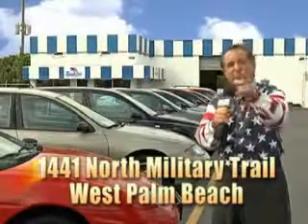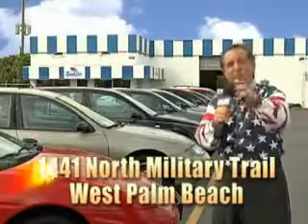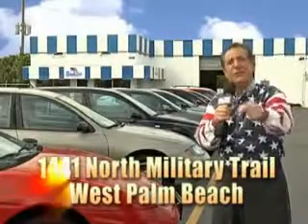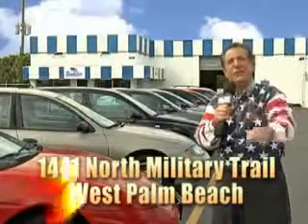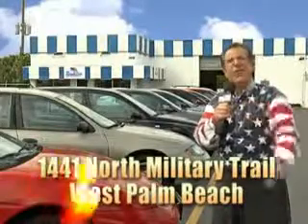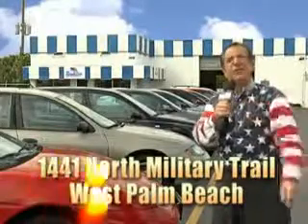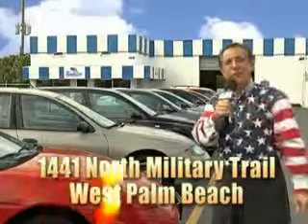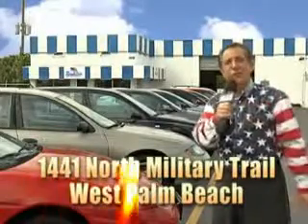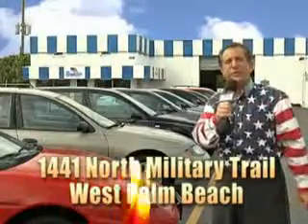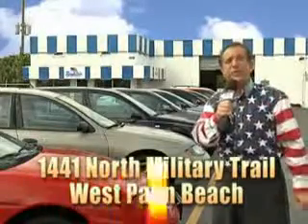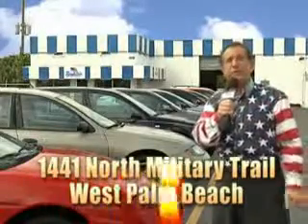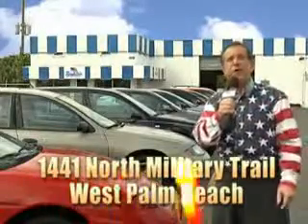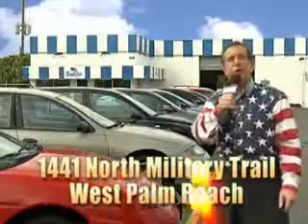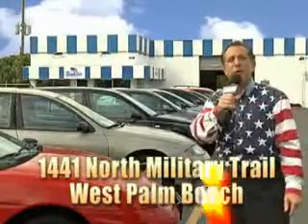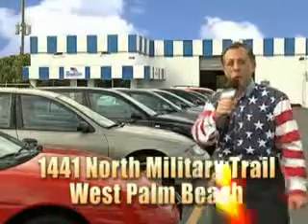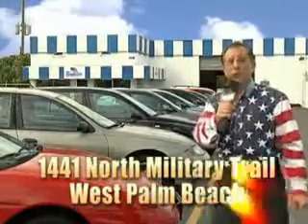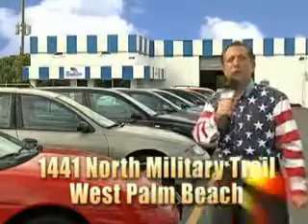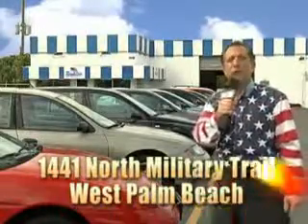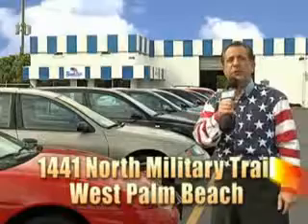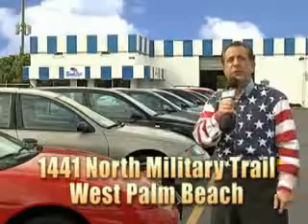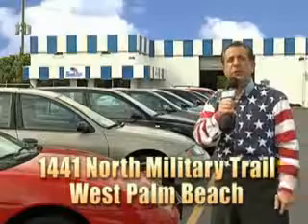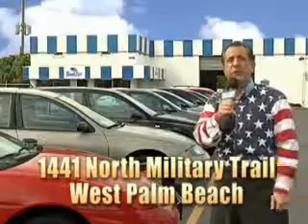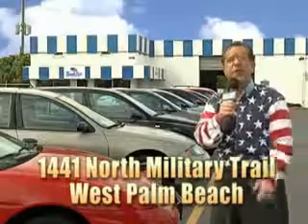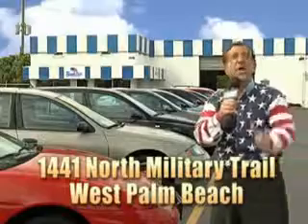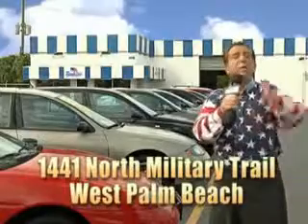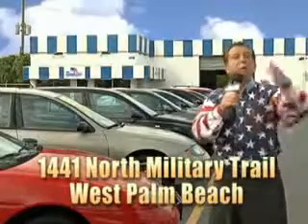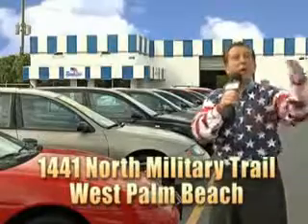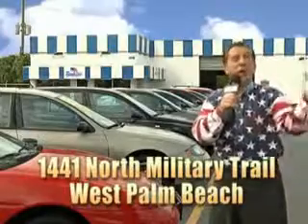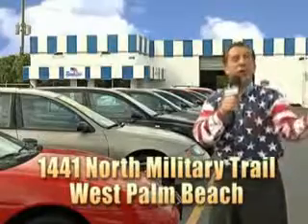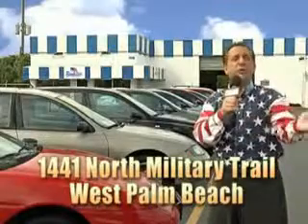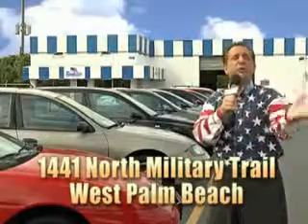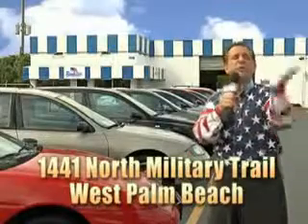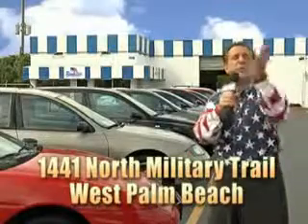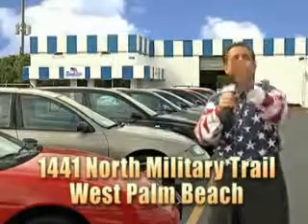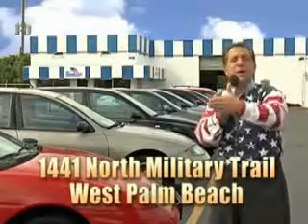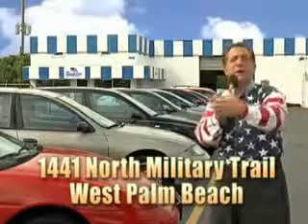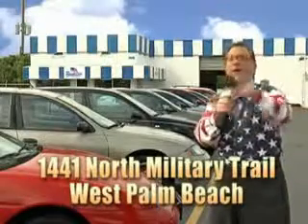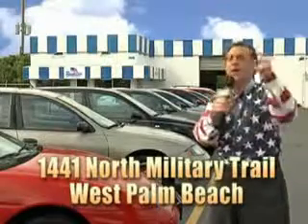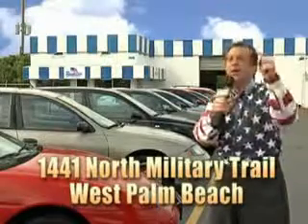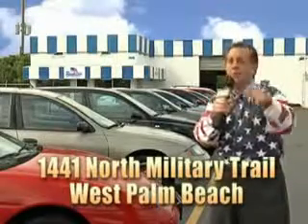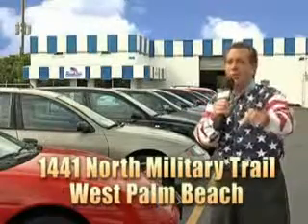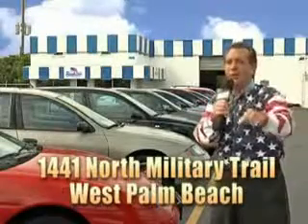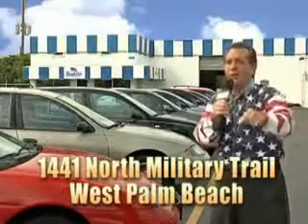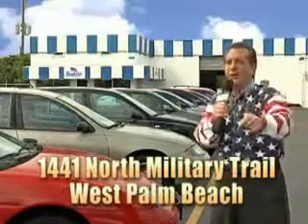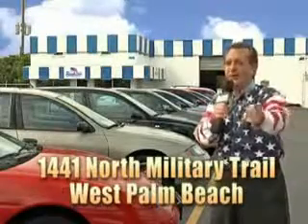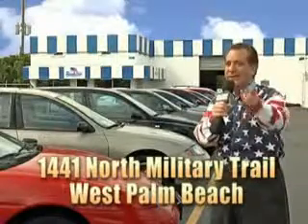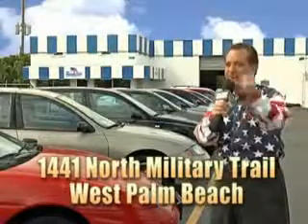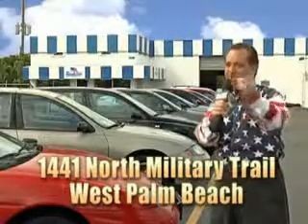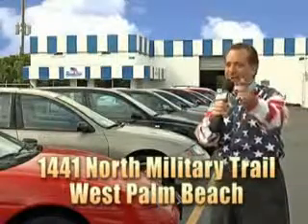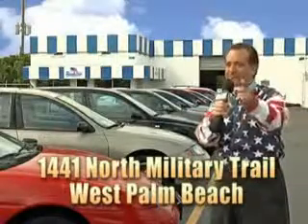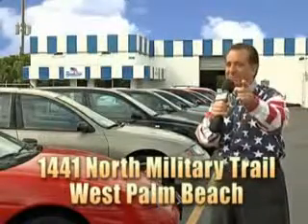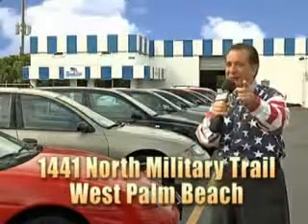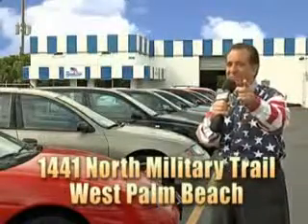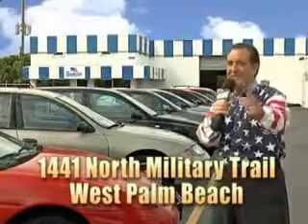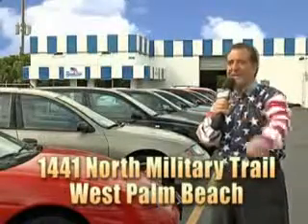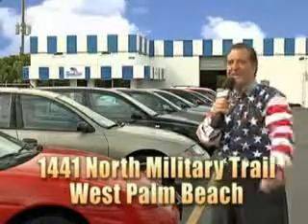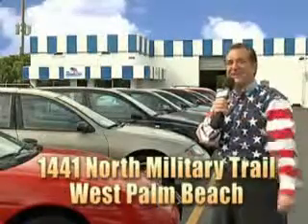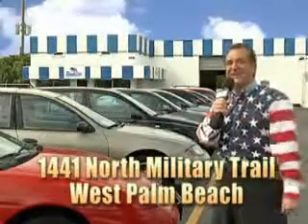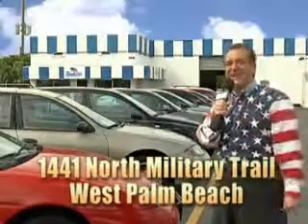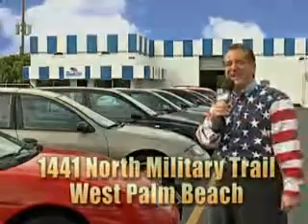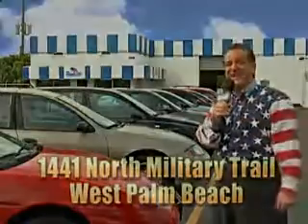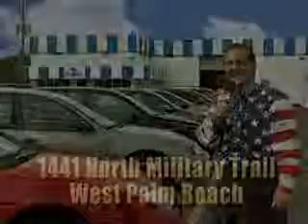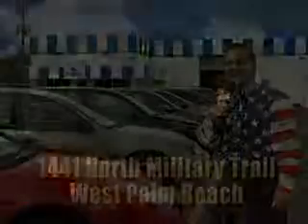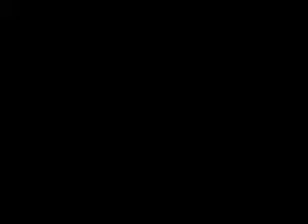That's Beach Cars, 1441 North Military Trail between Okeechobee and Belvedere, right here in West Palm Beach. That's Beach Cars, and we're going to finance it right here.